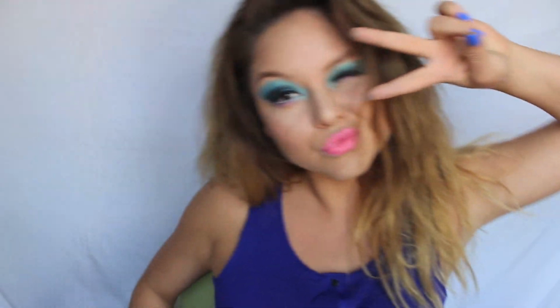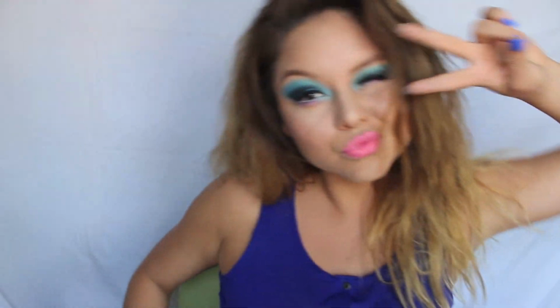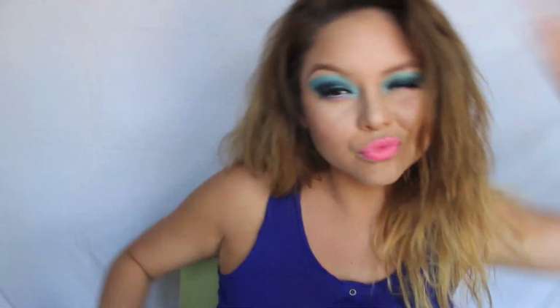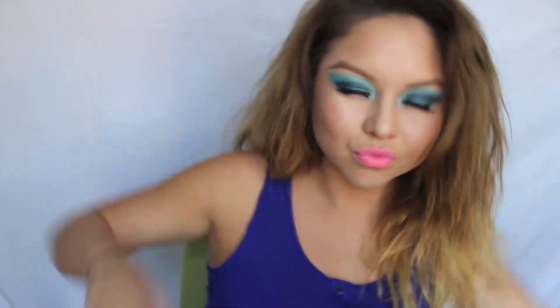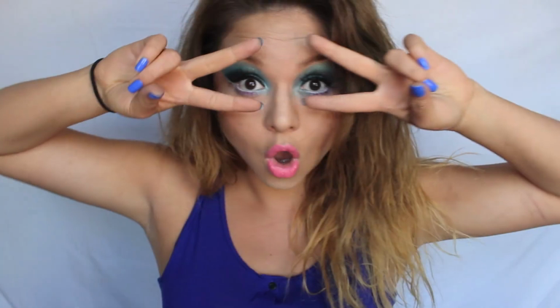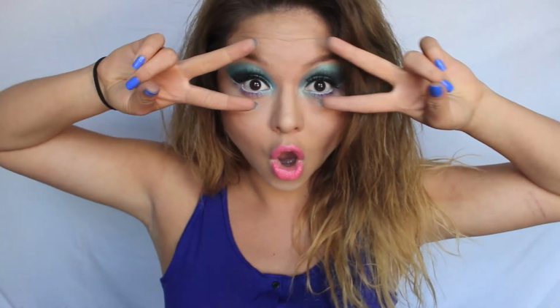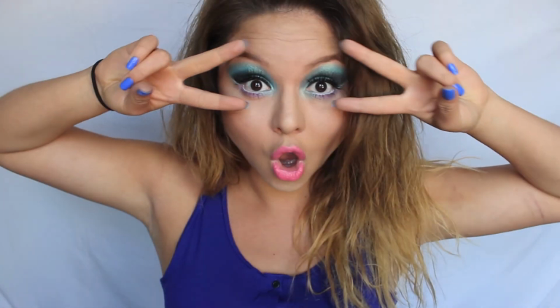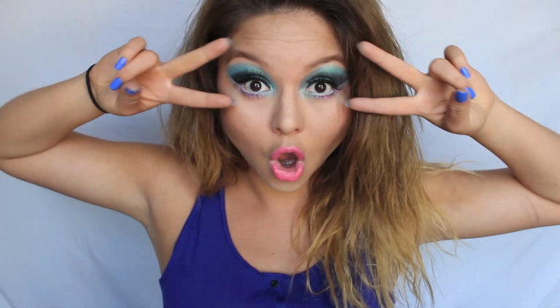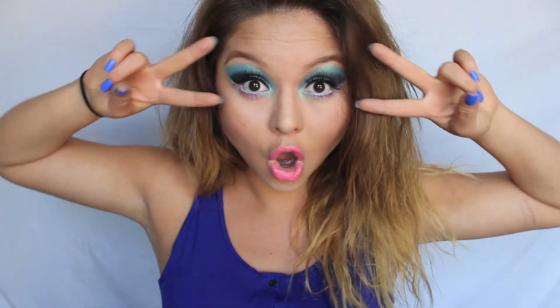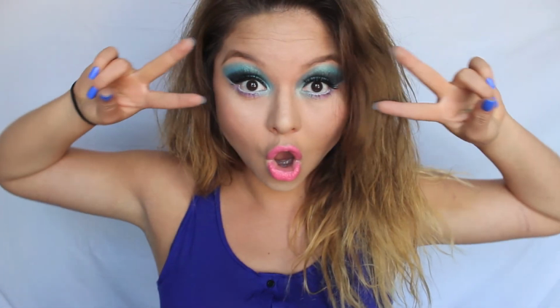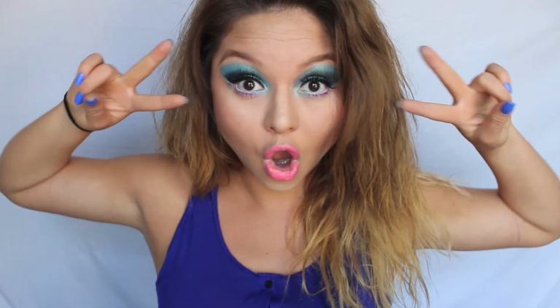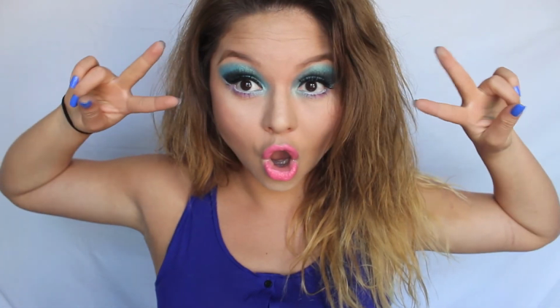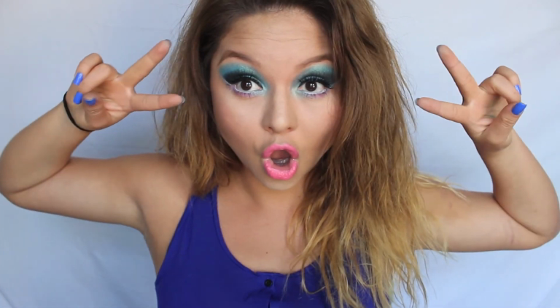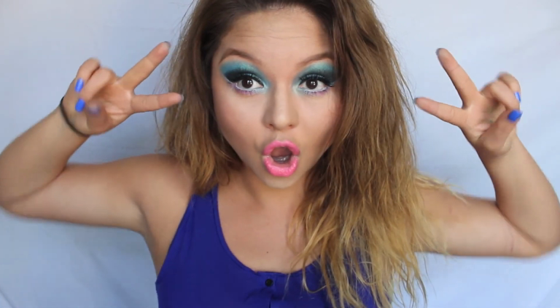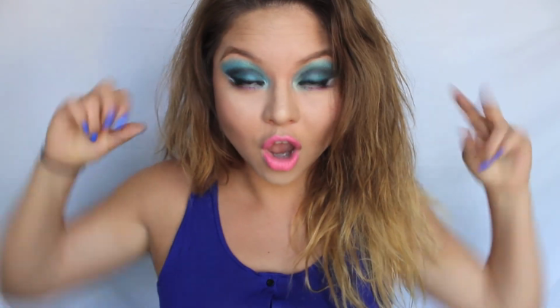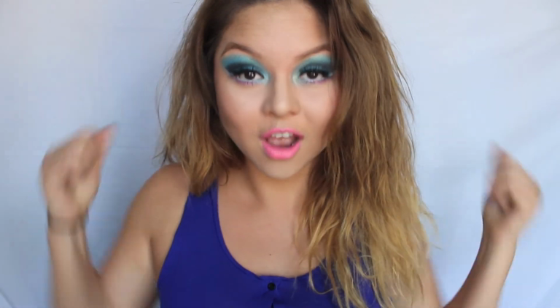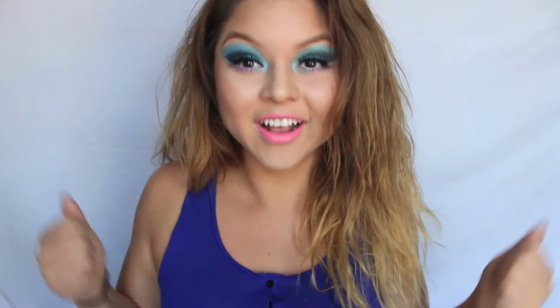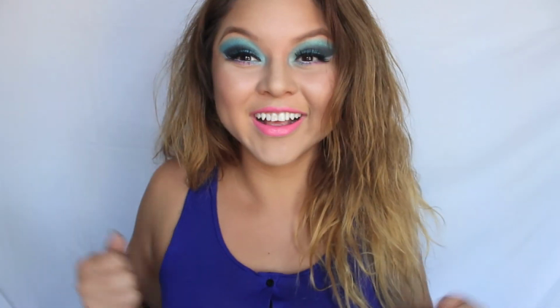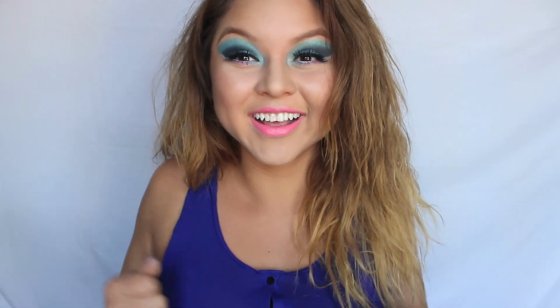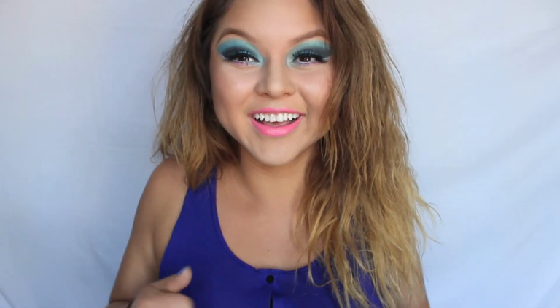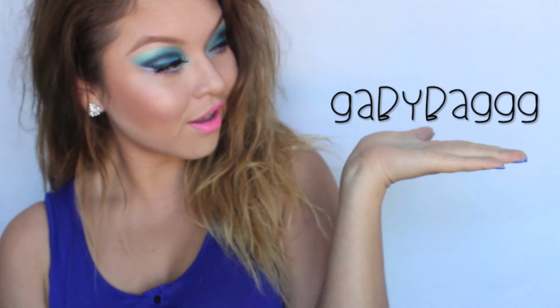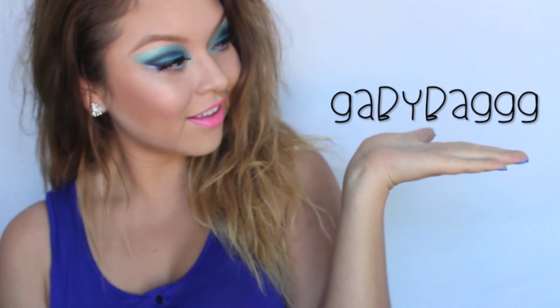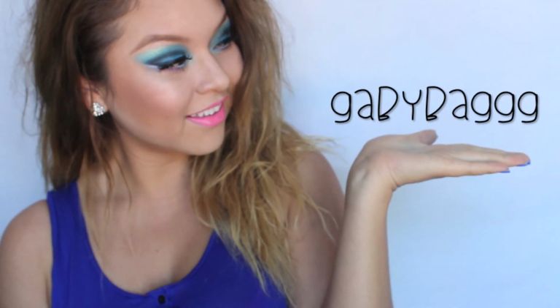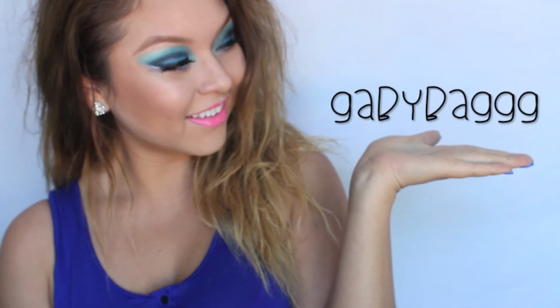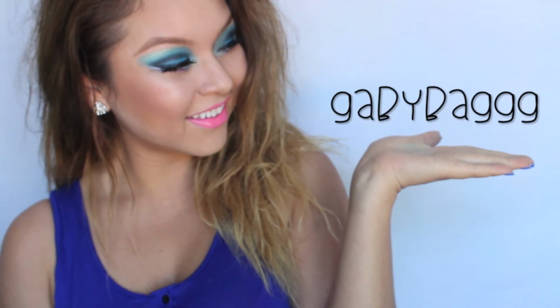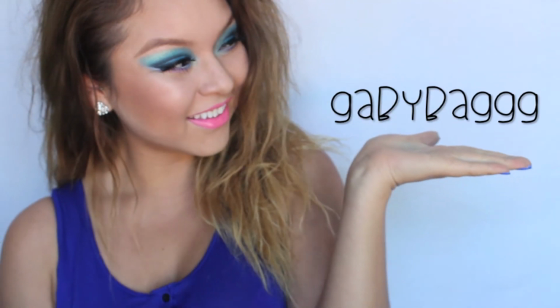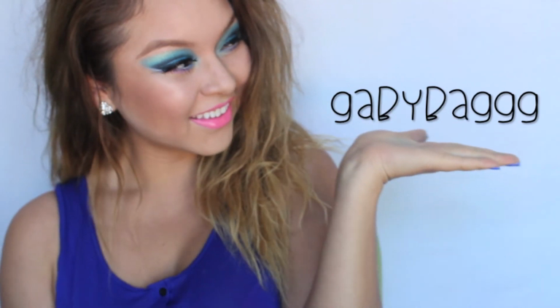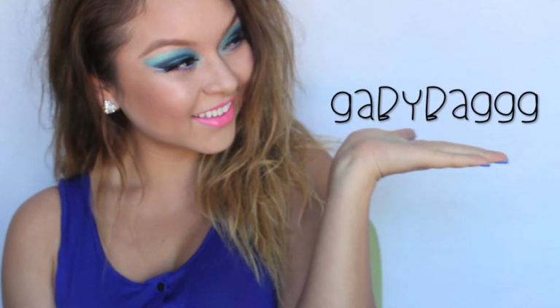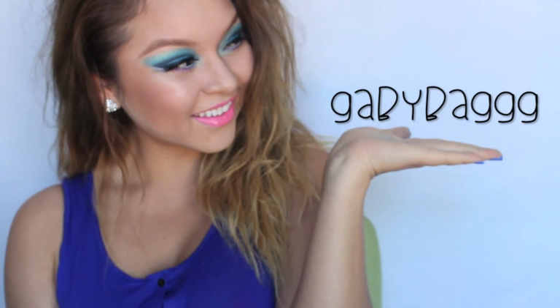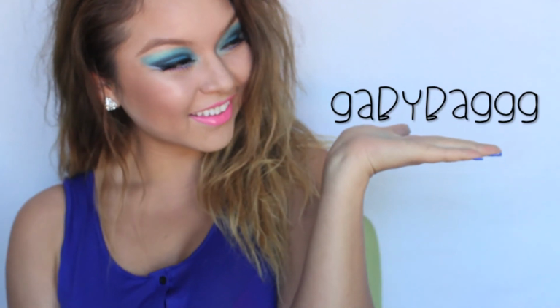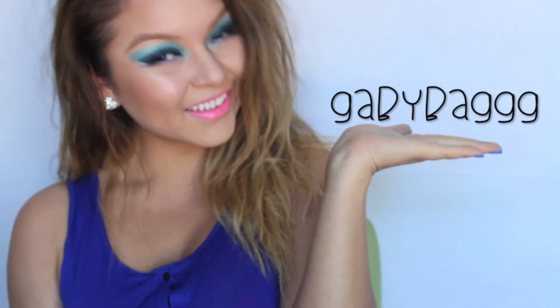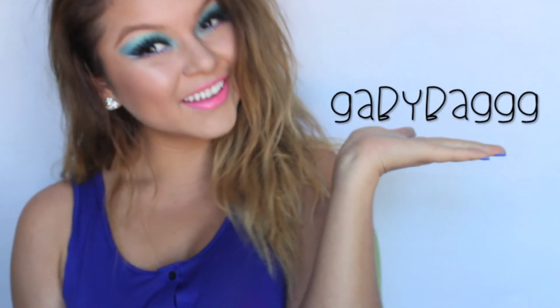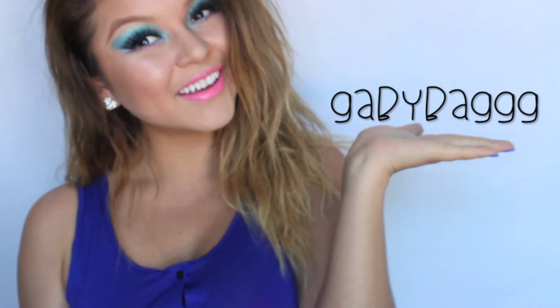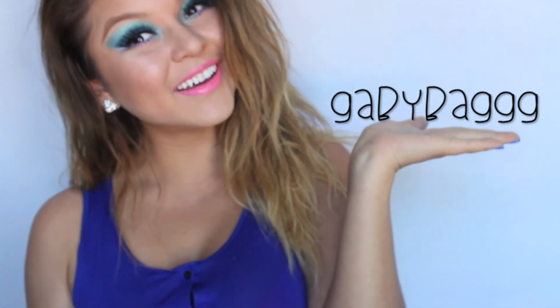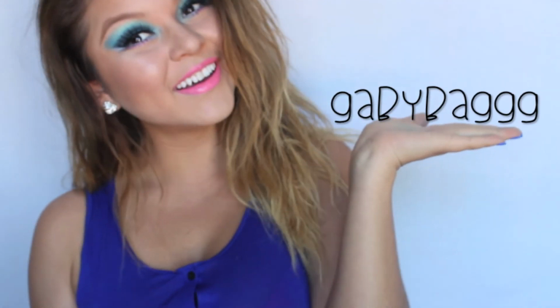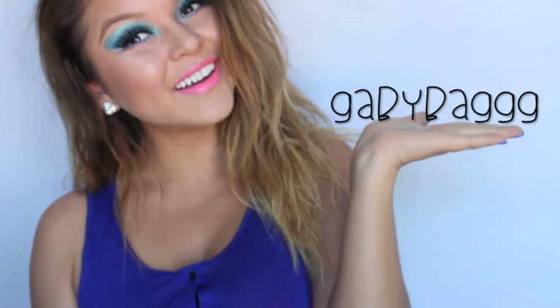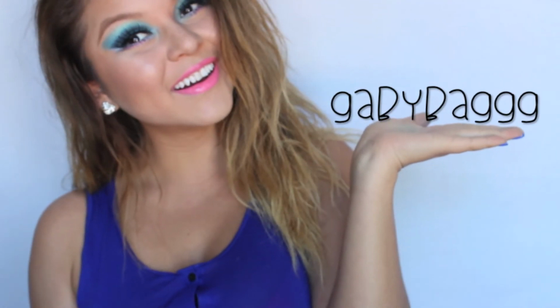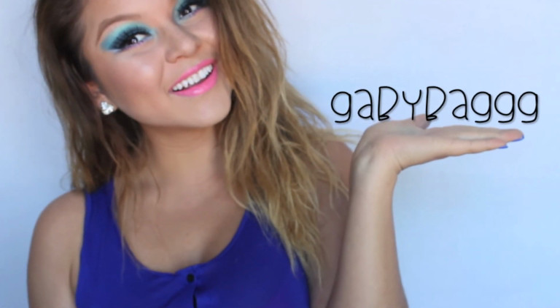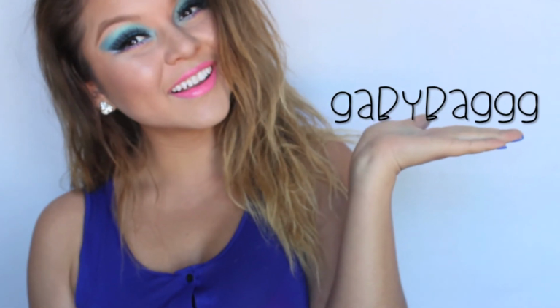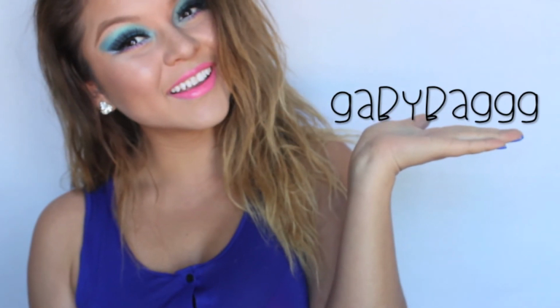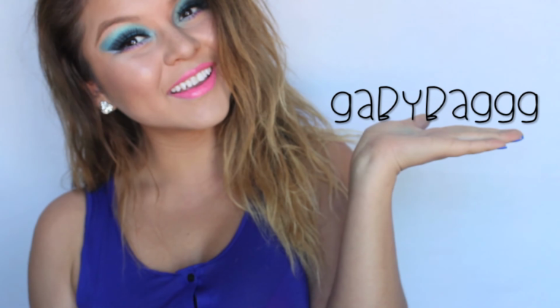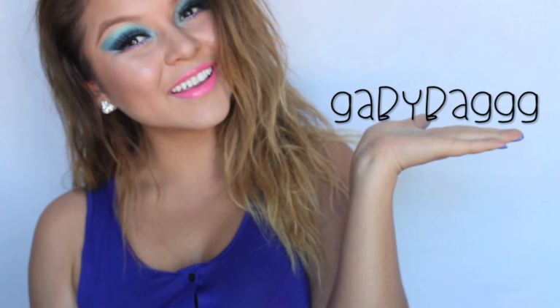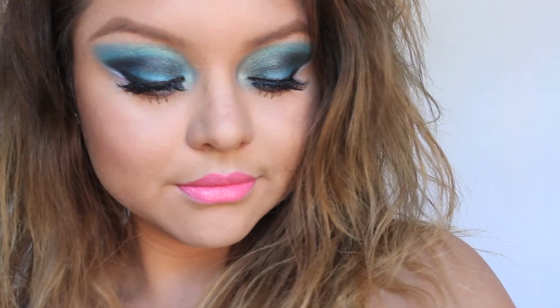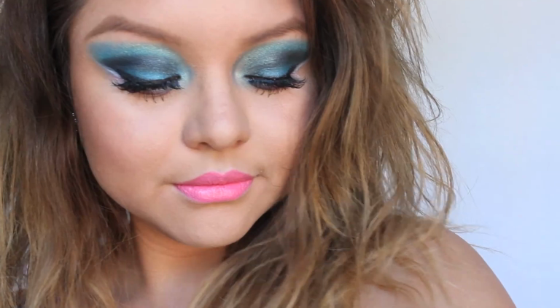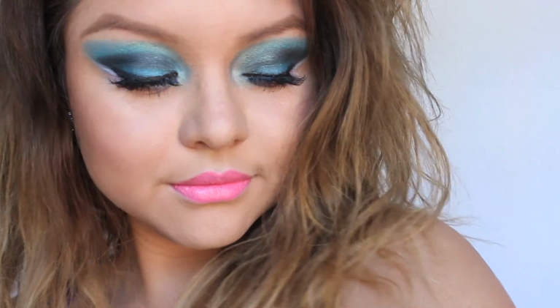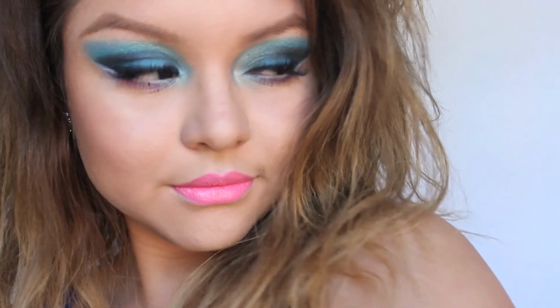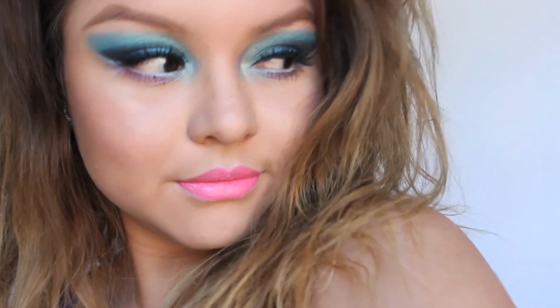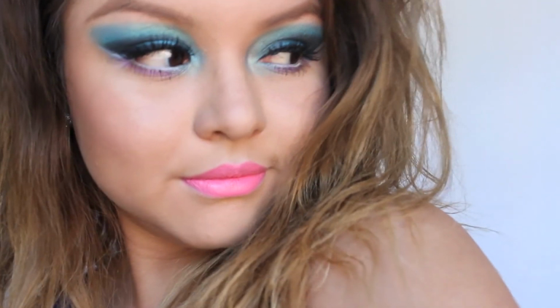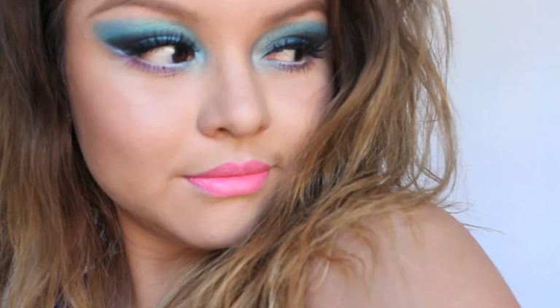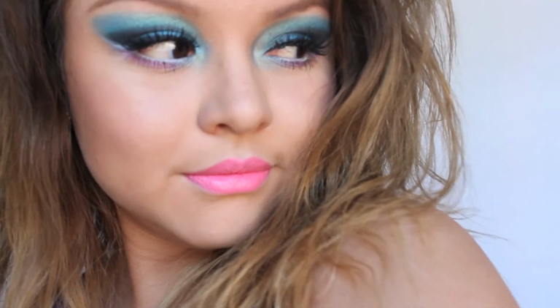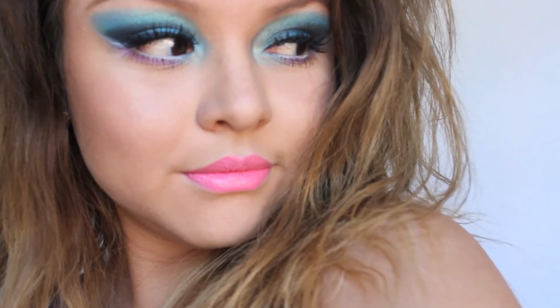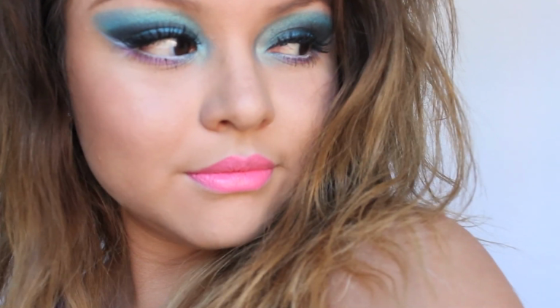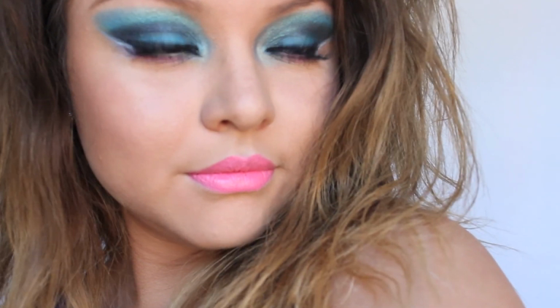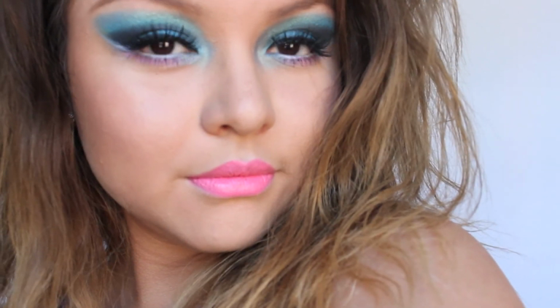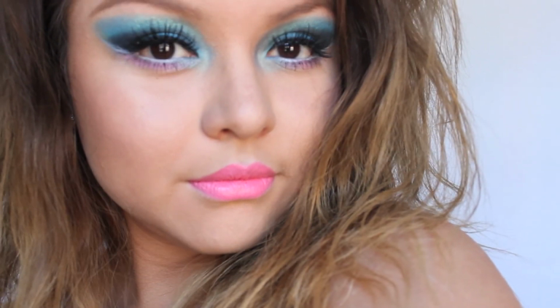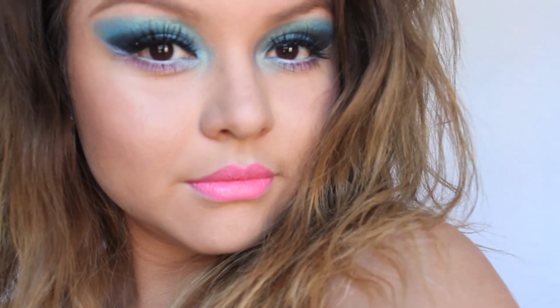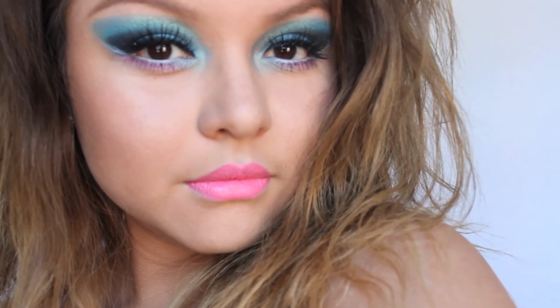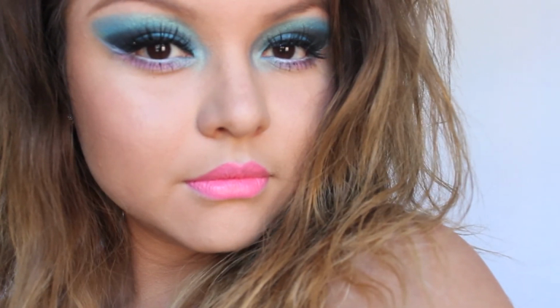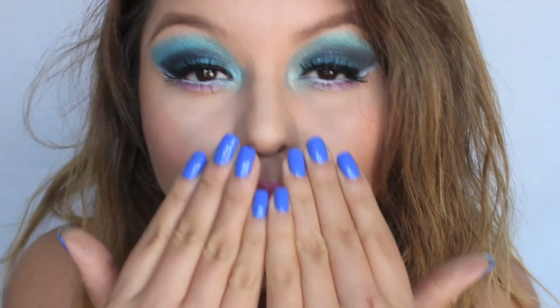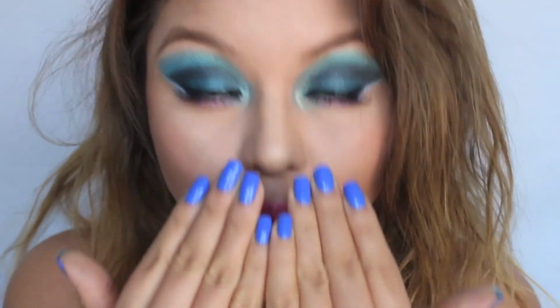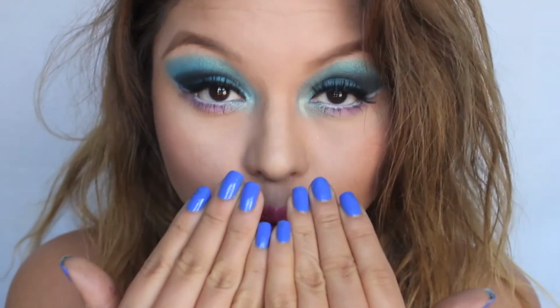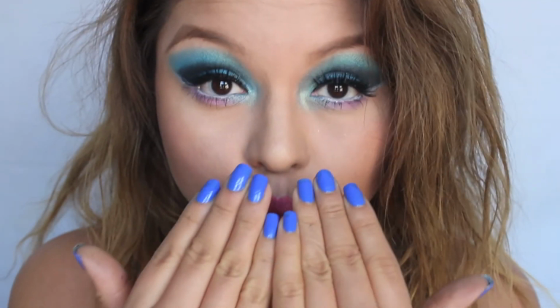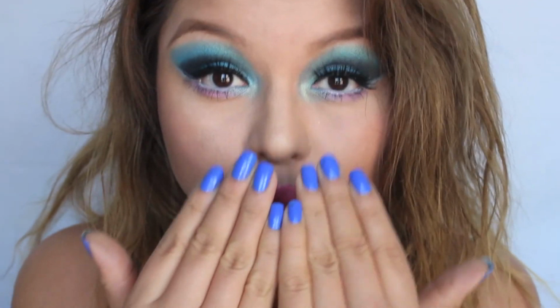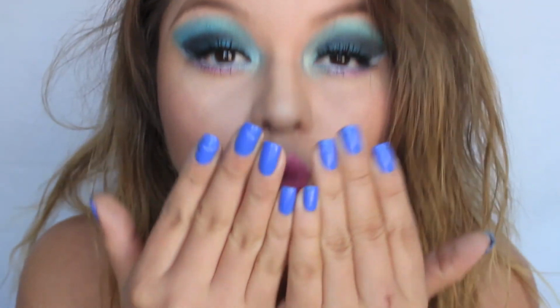We're all done with the look. I really hope you guys enjoyed. Don't forget to follow me on Instagram. I will see you guys later. Bye!